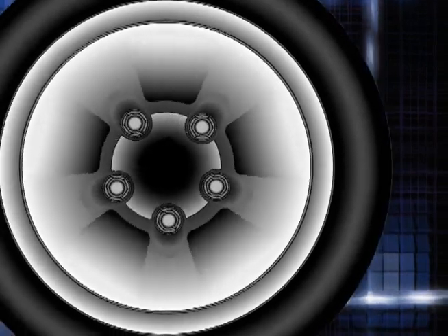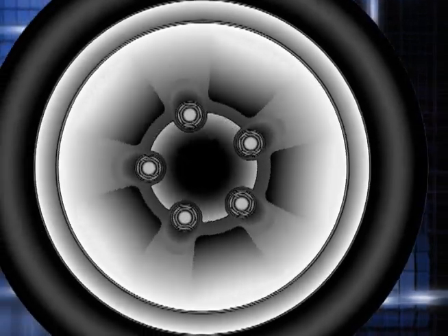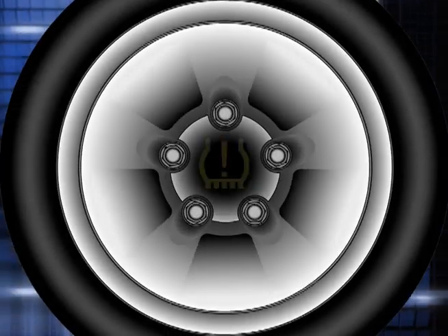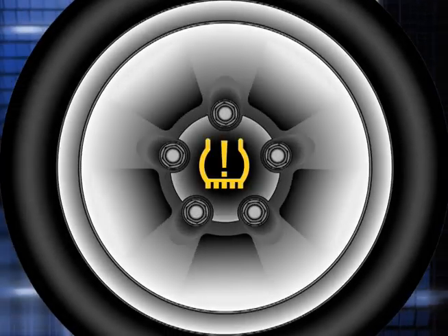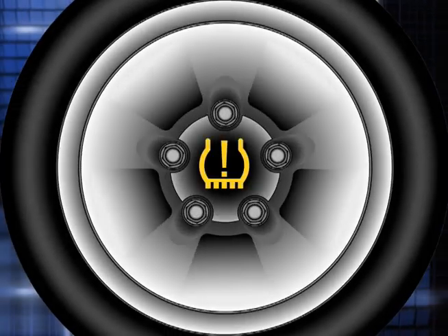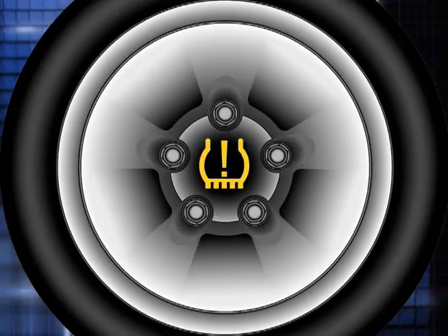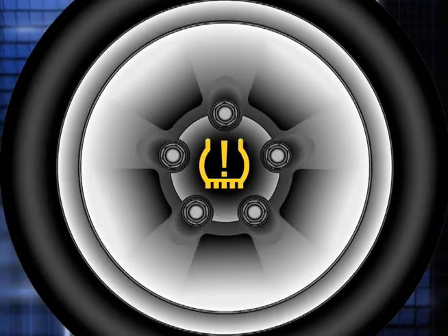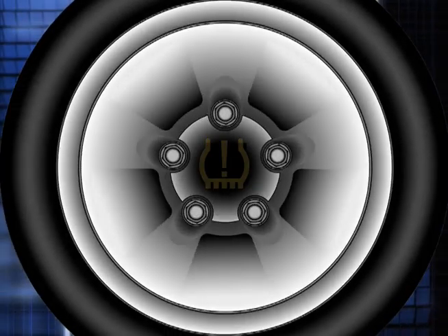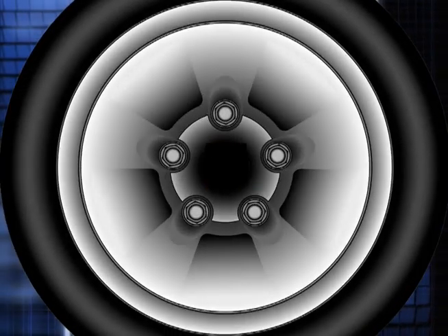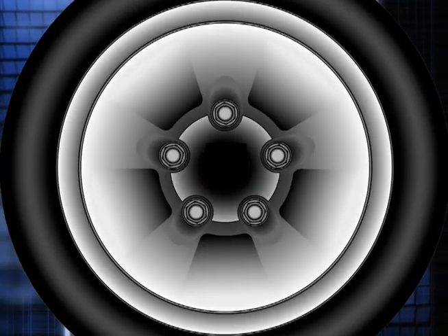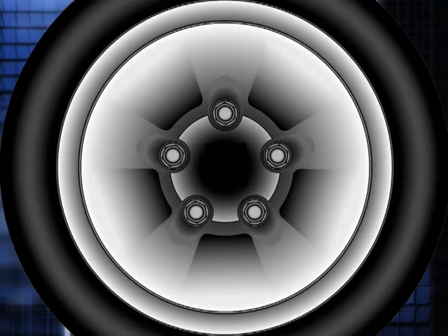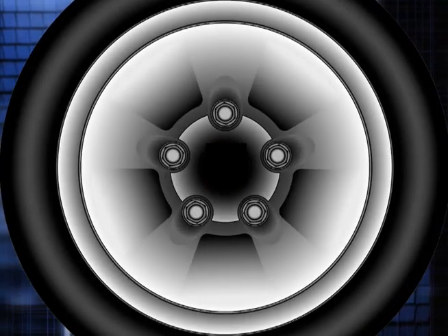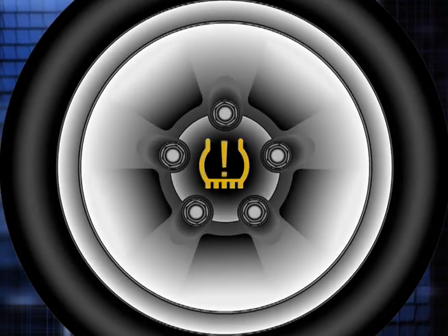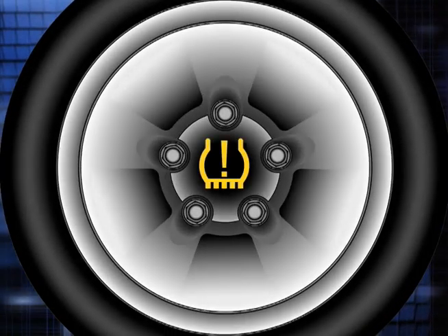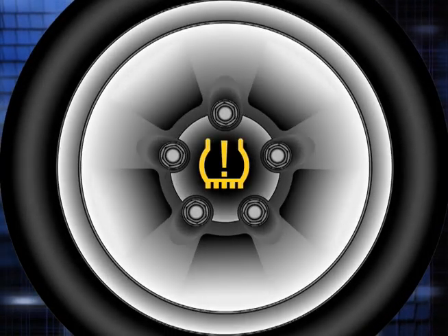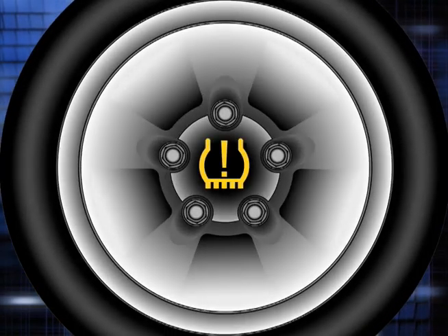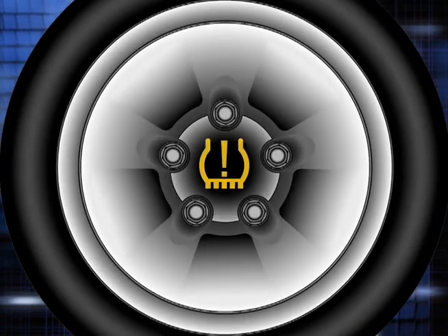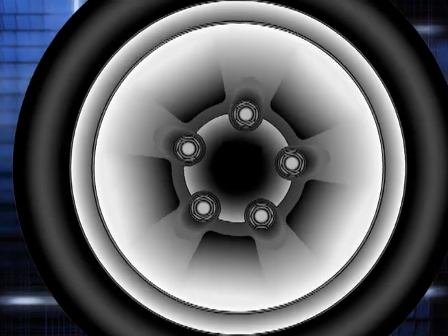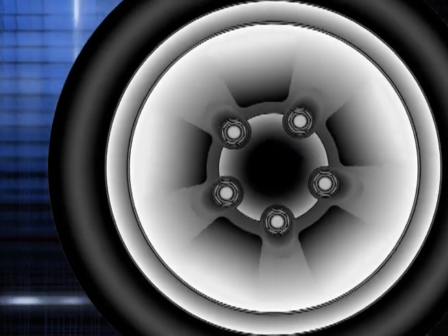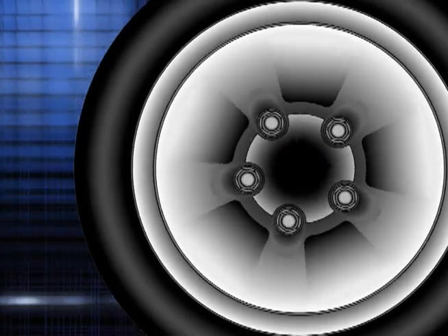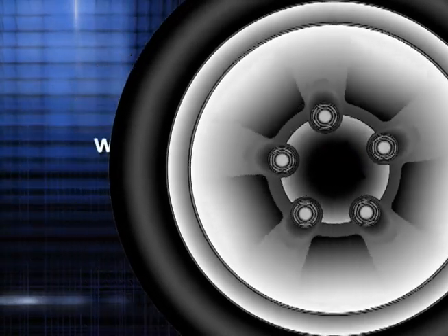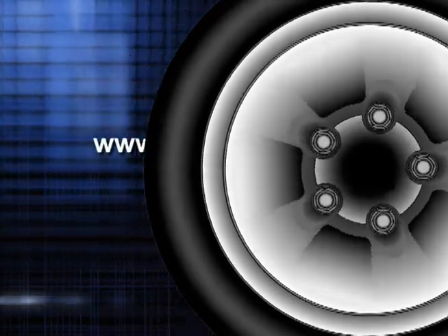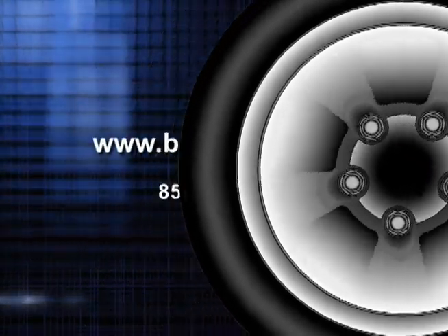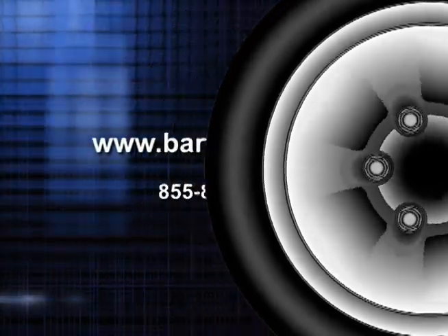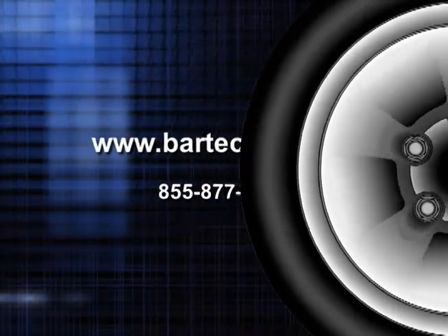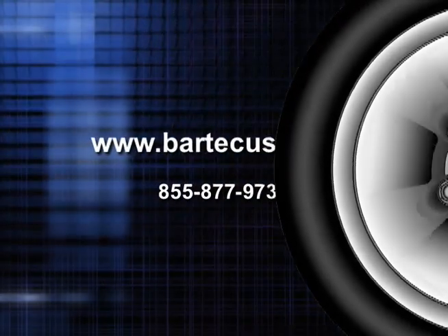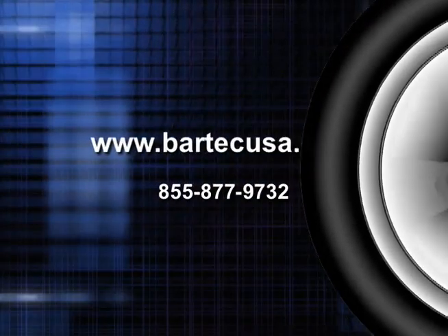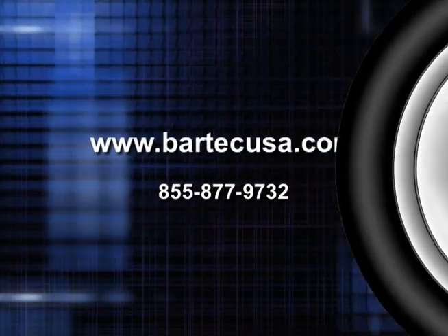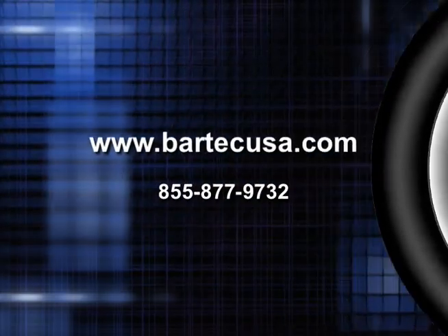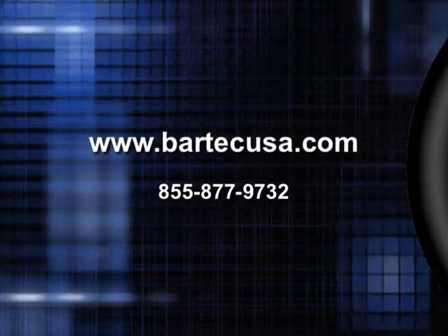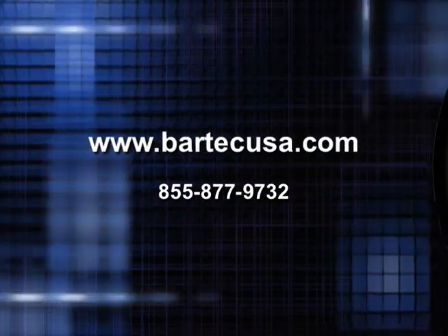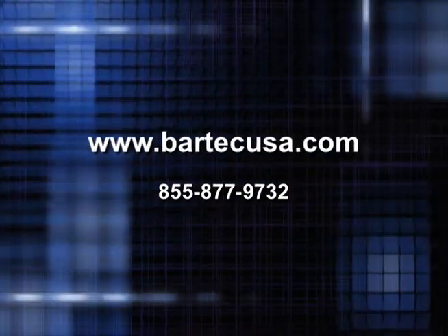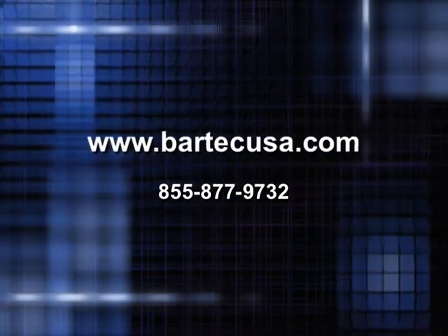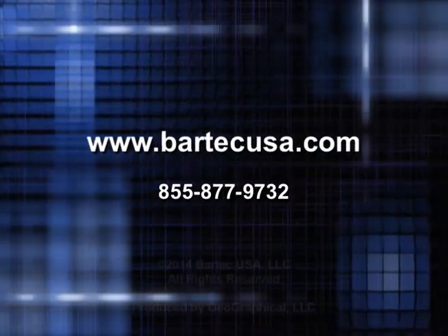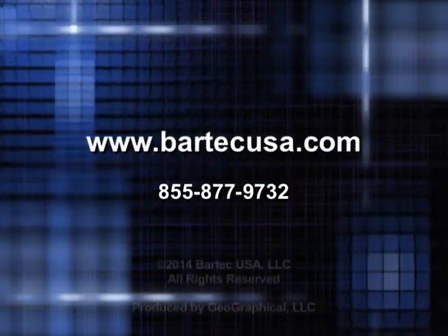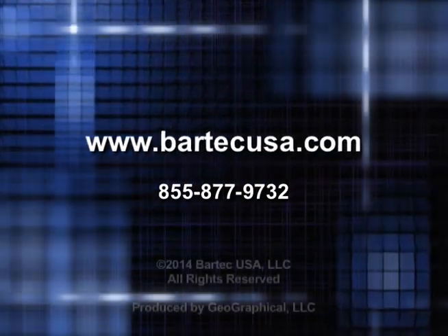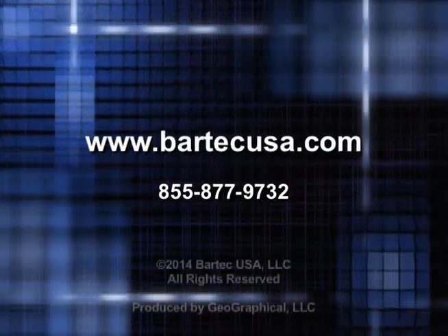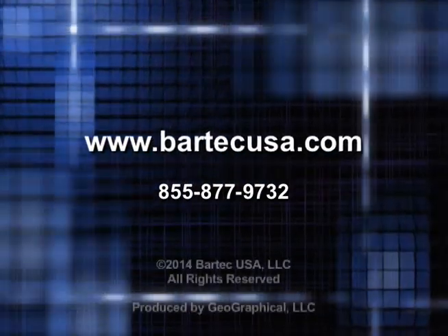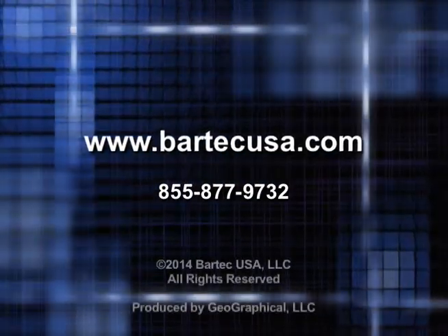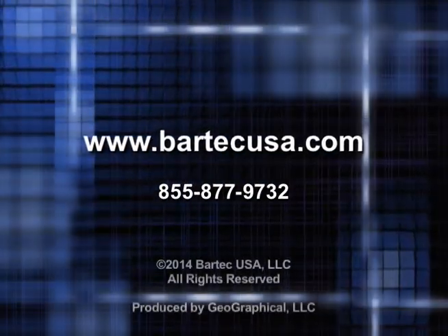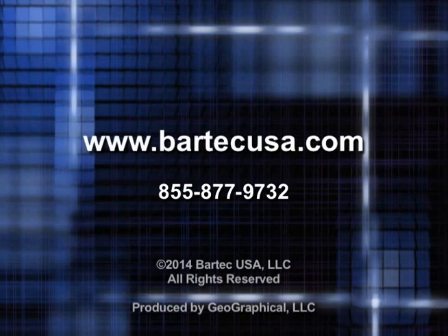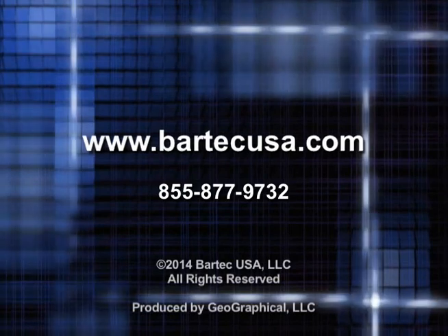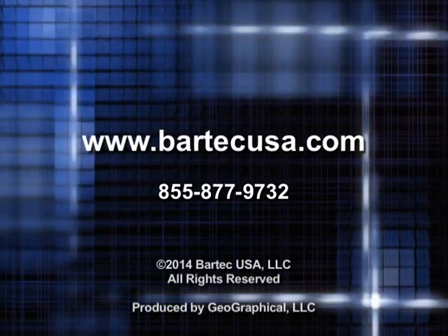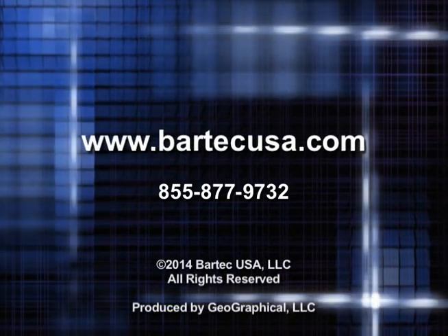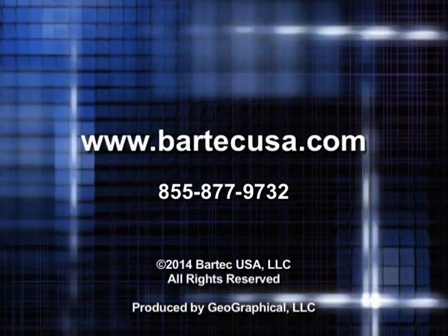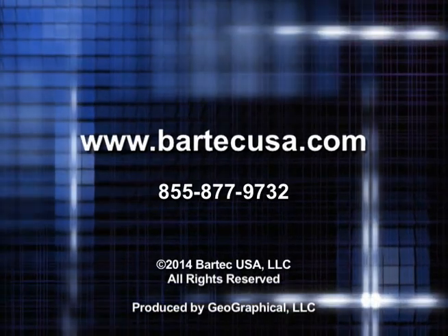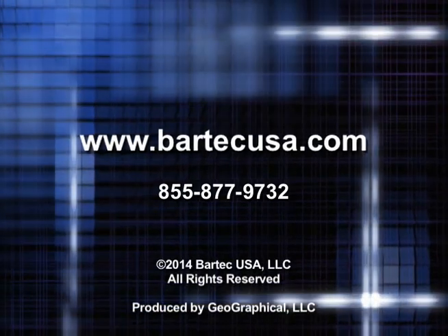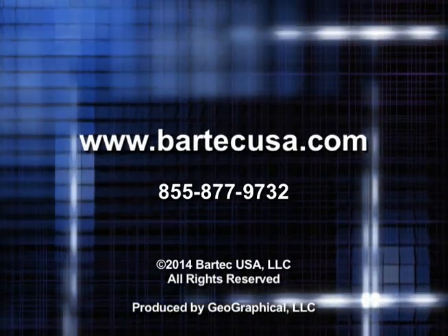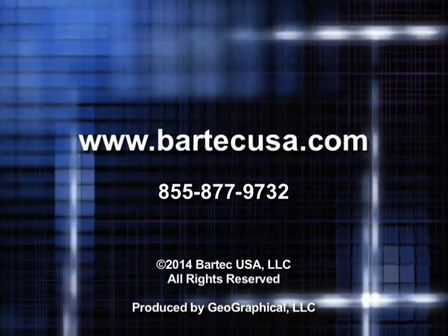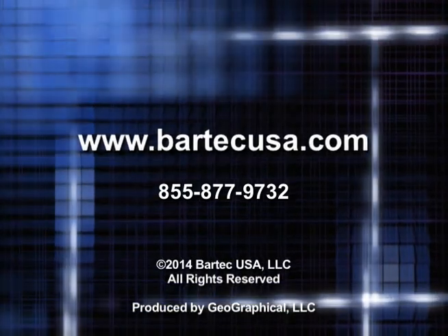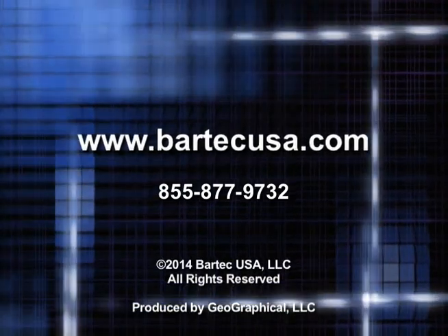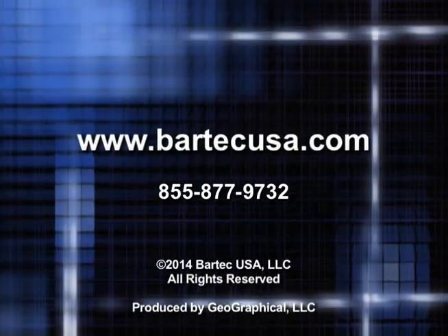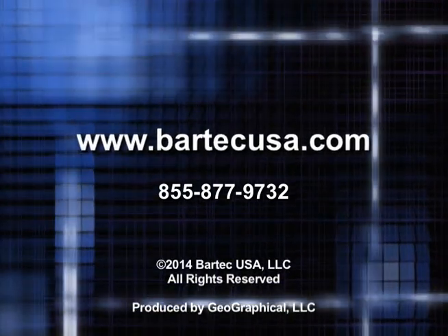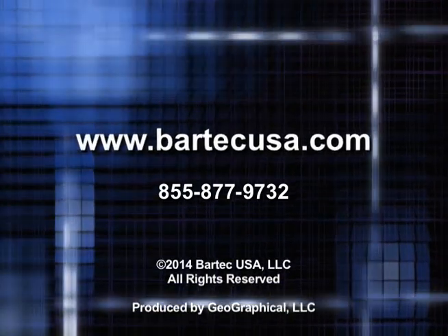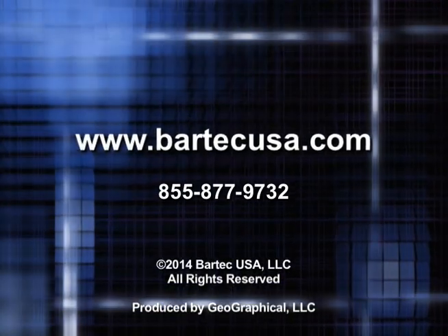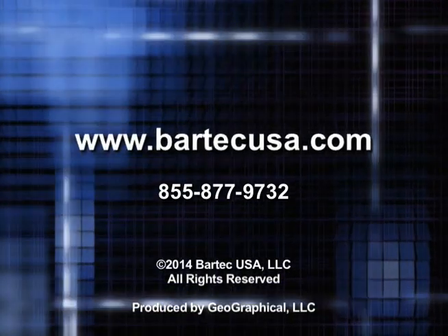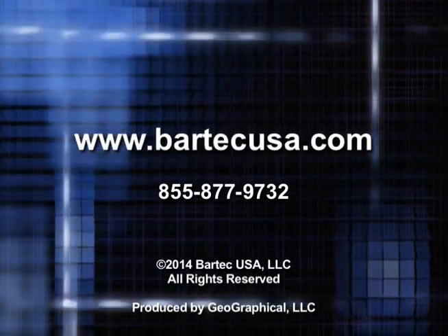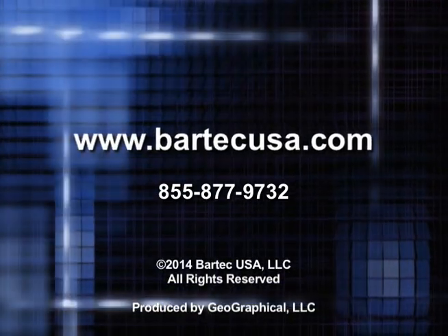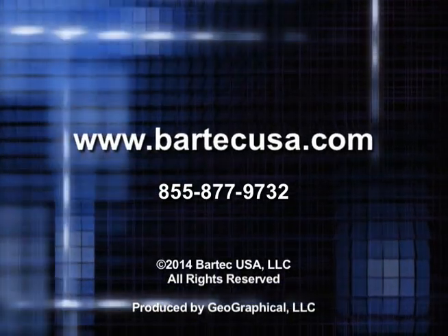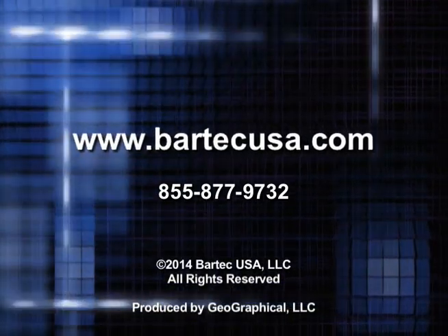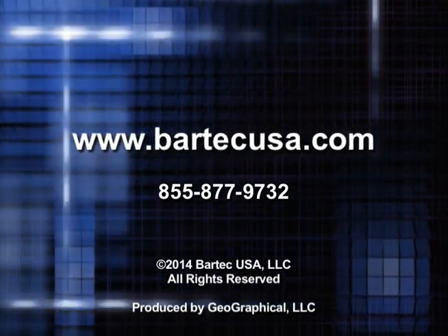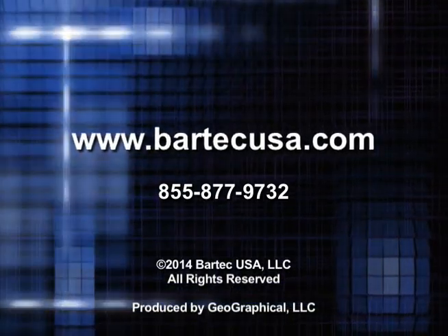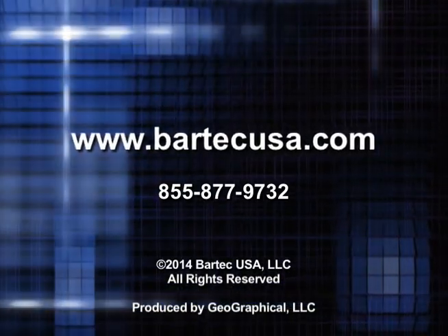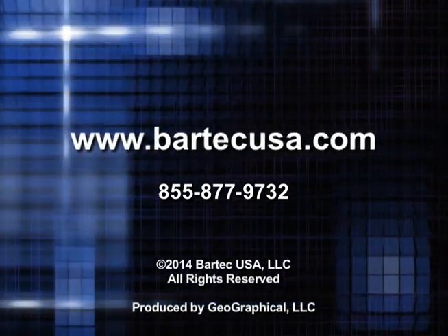For more information on this release or other Bartek products, please visit www.bartekusa.com.